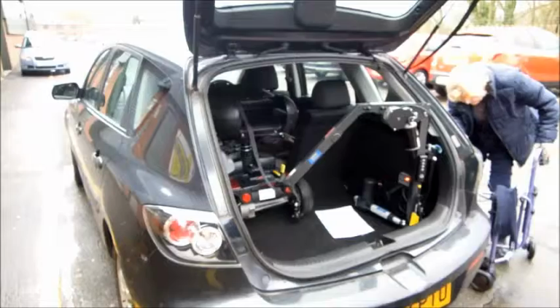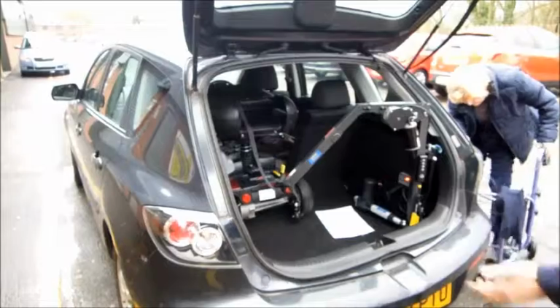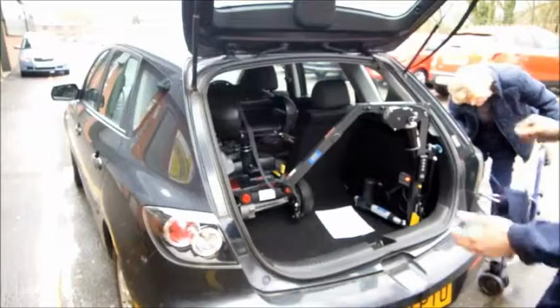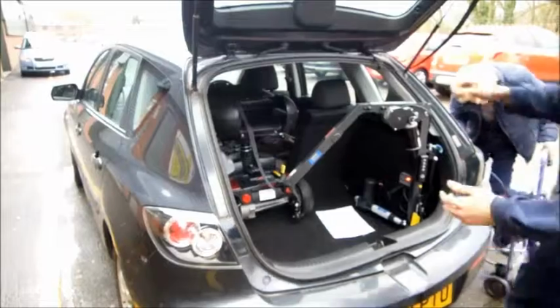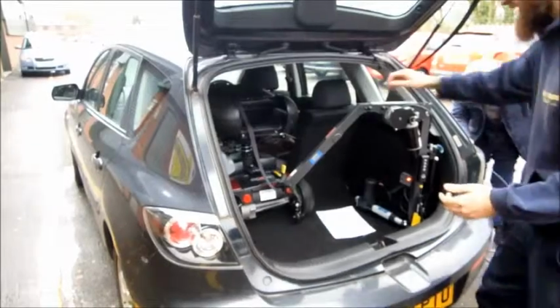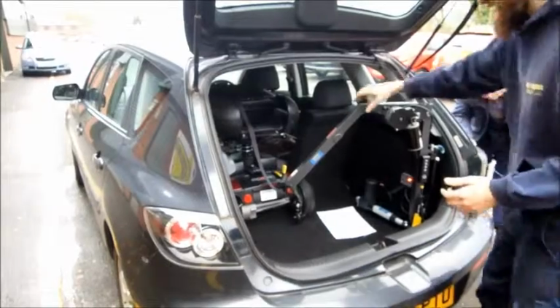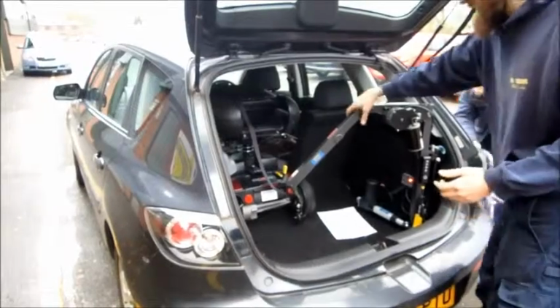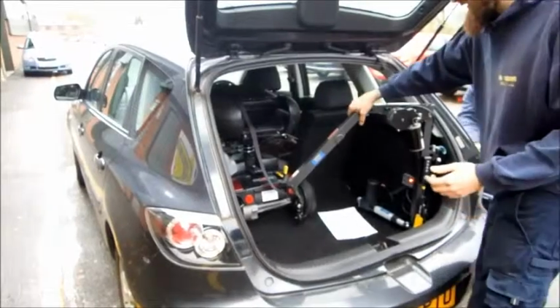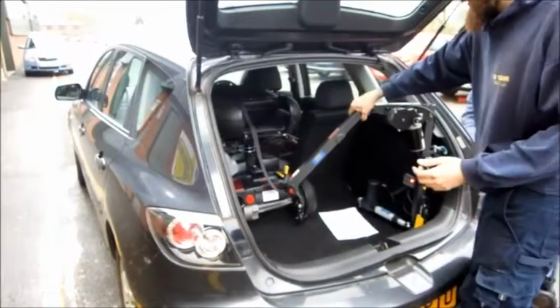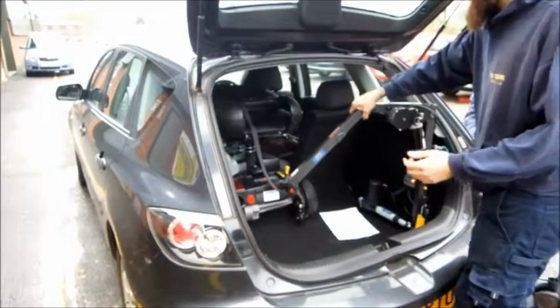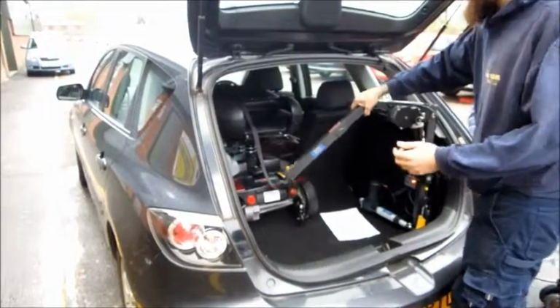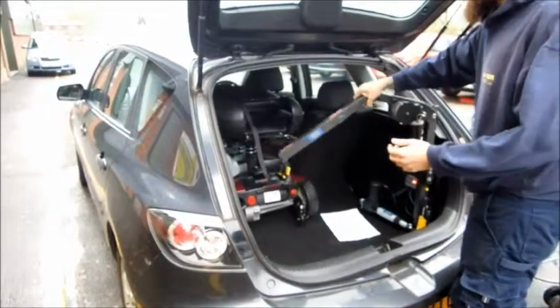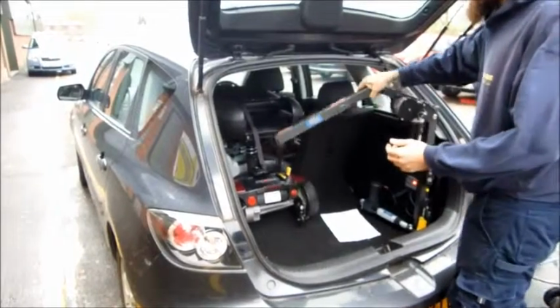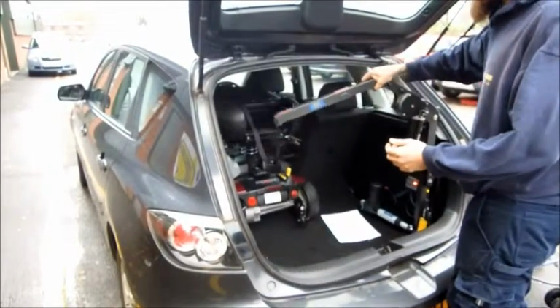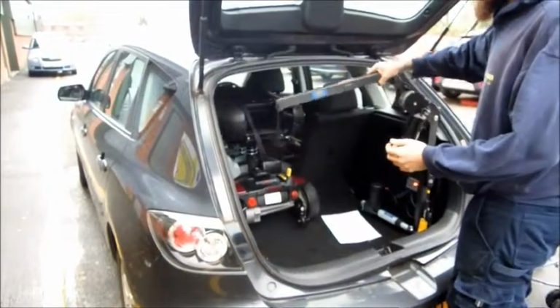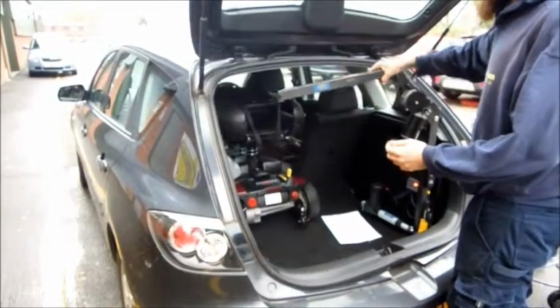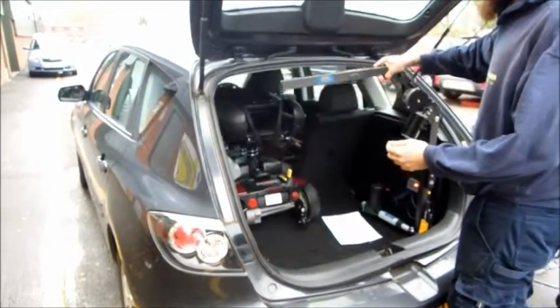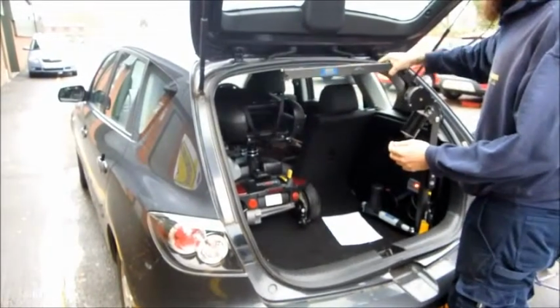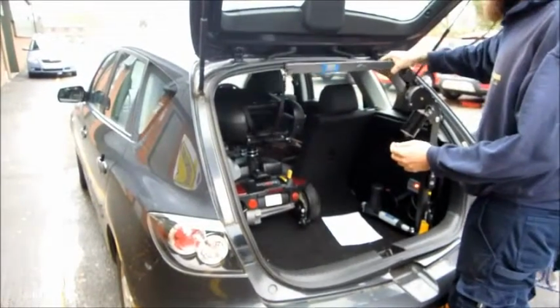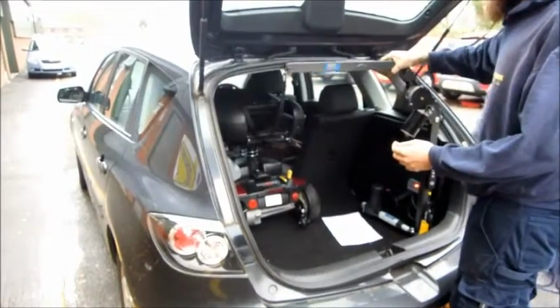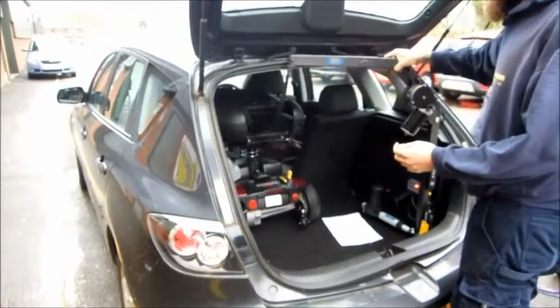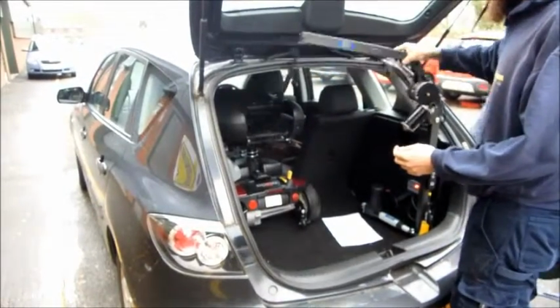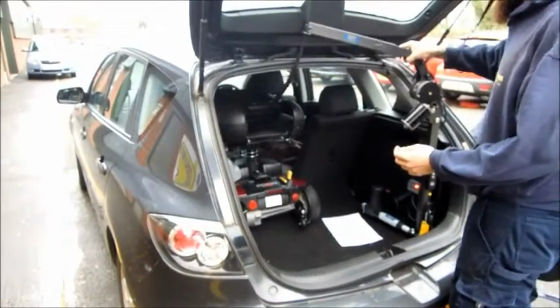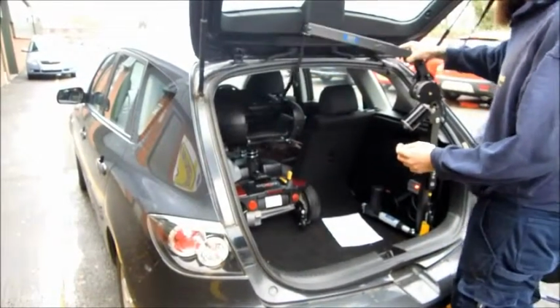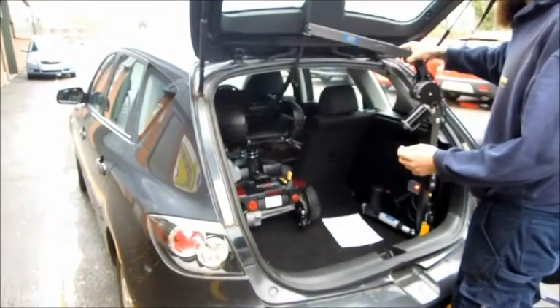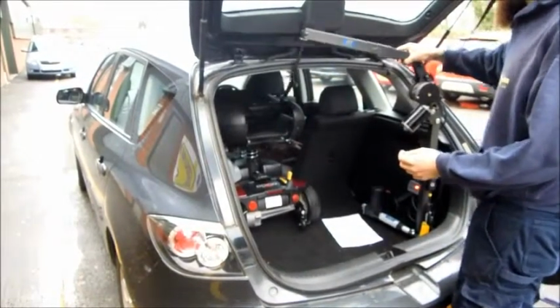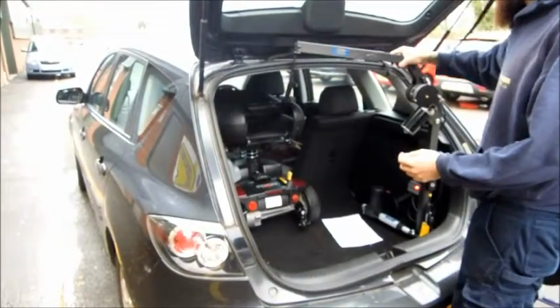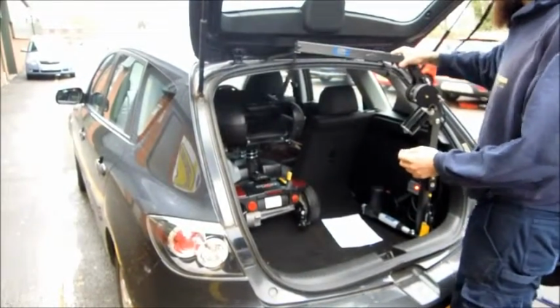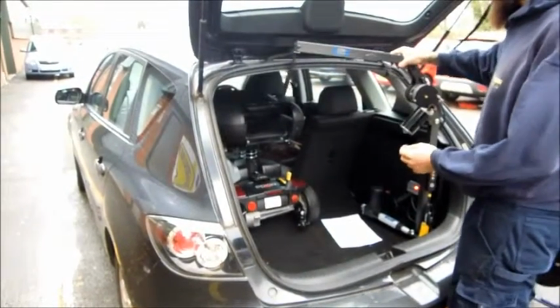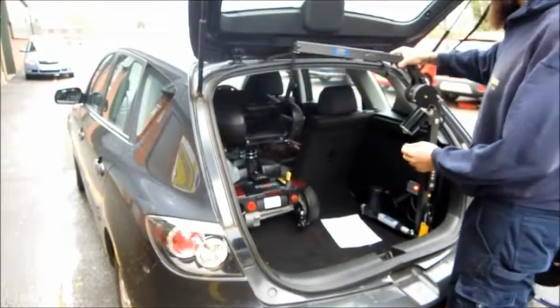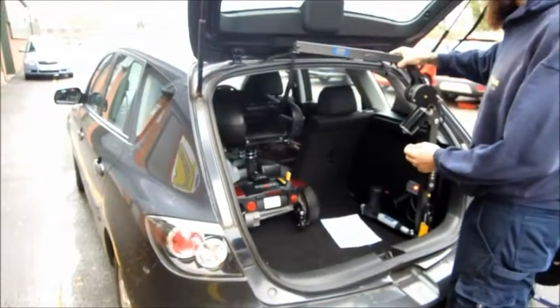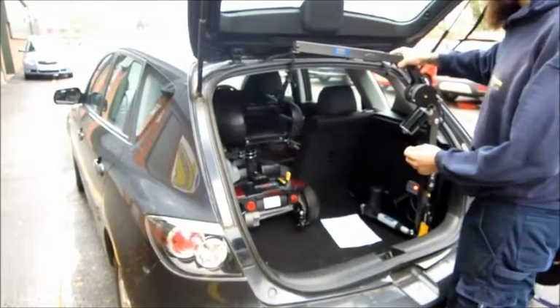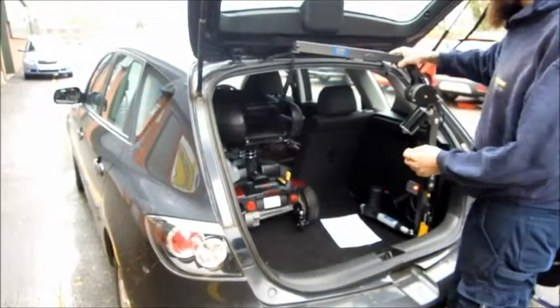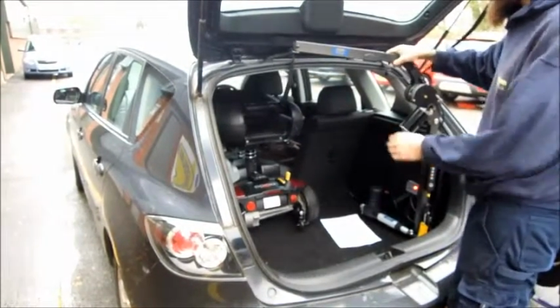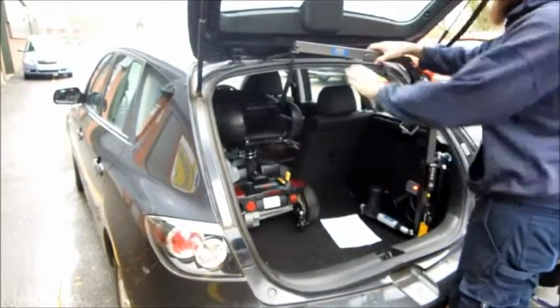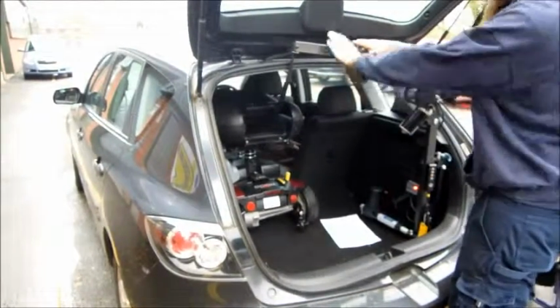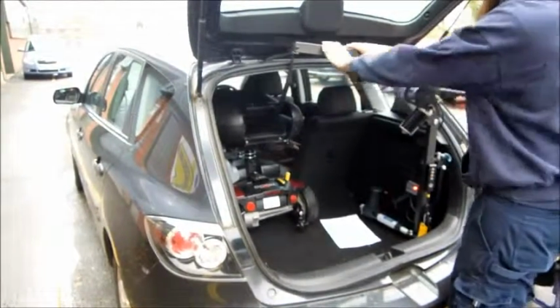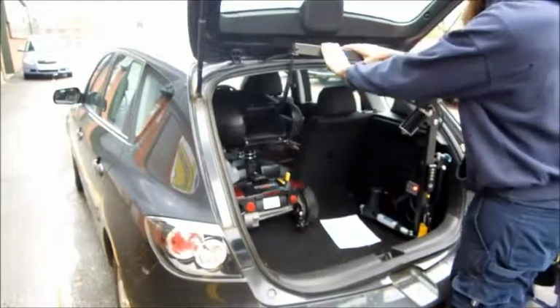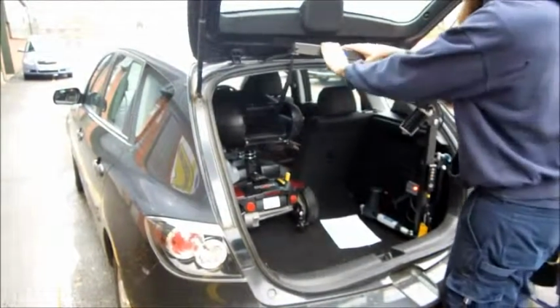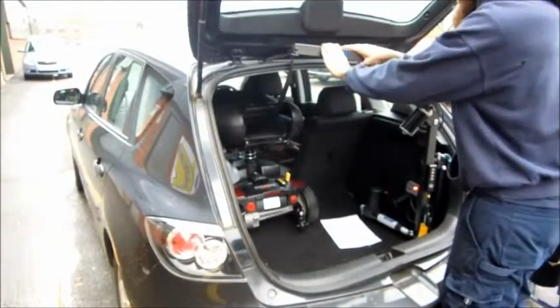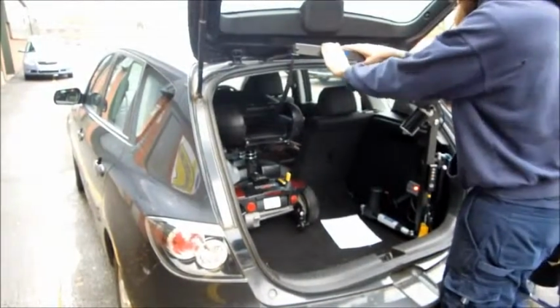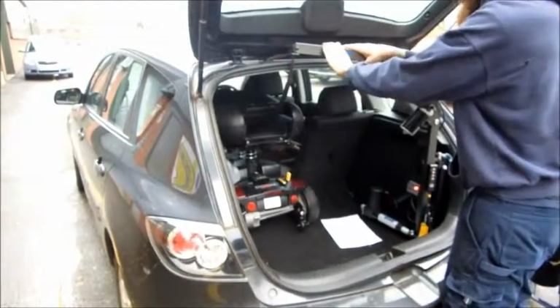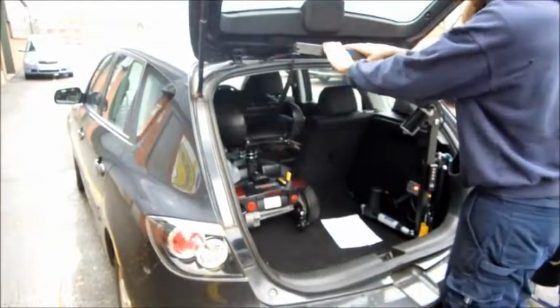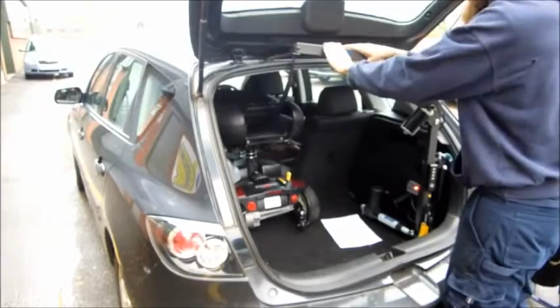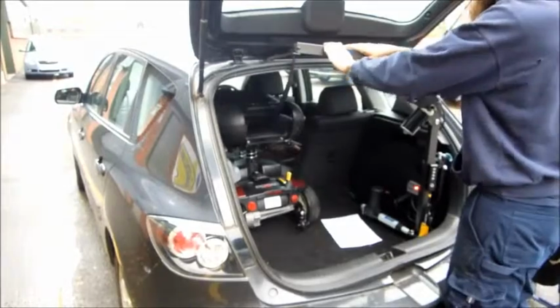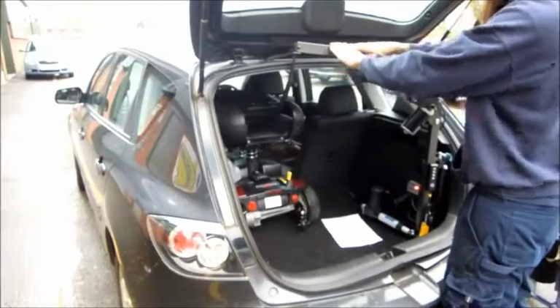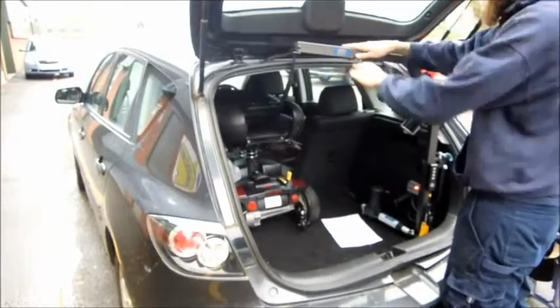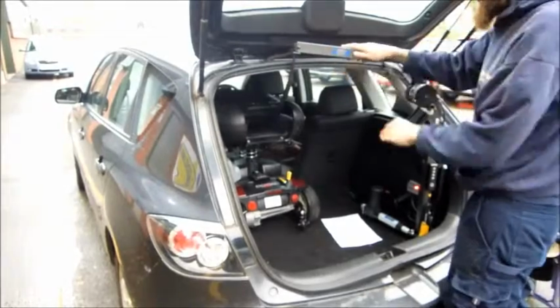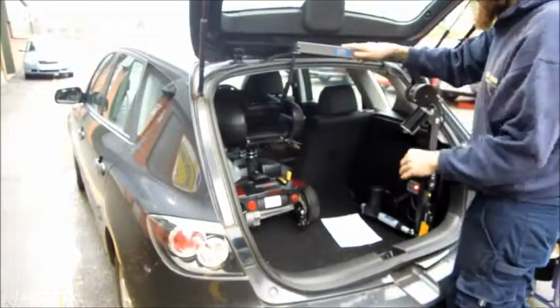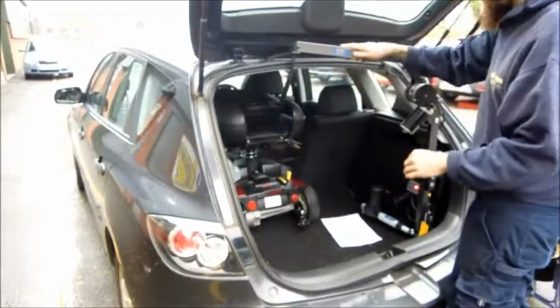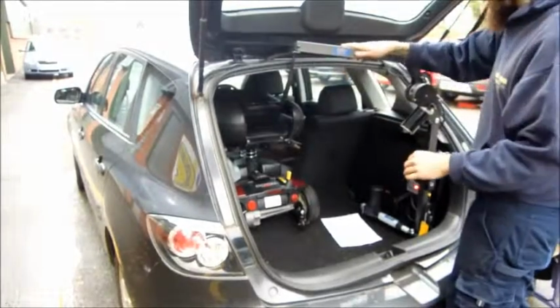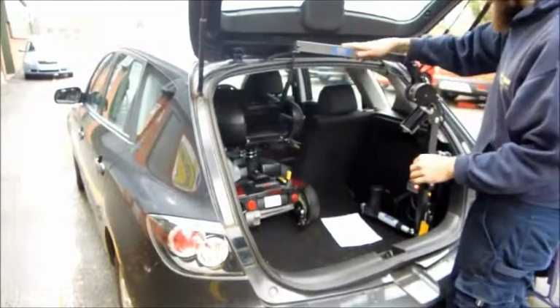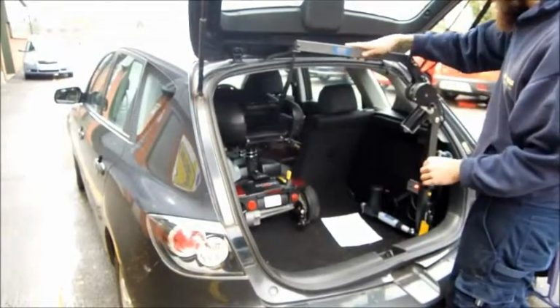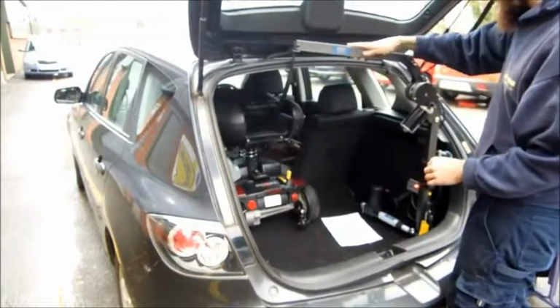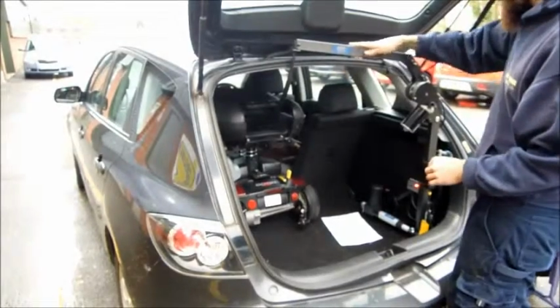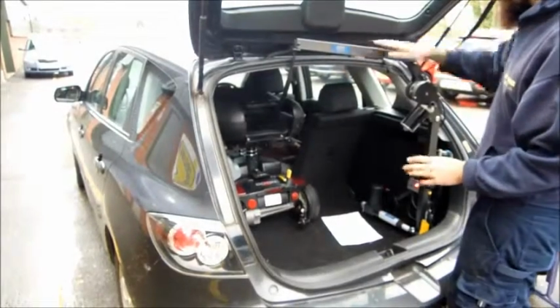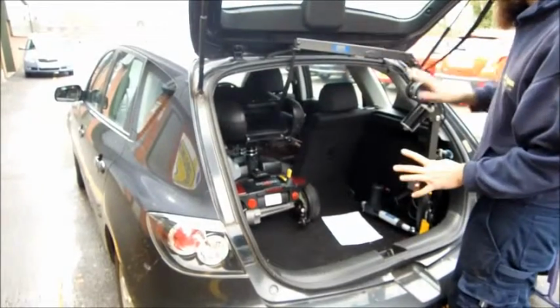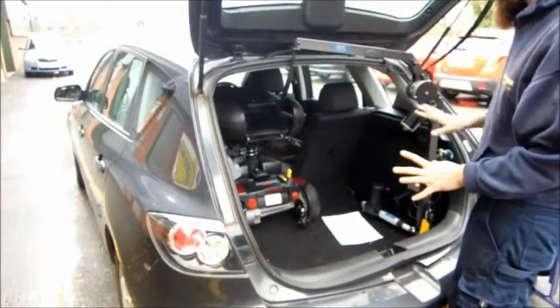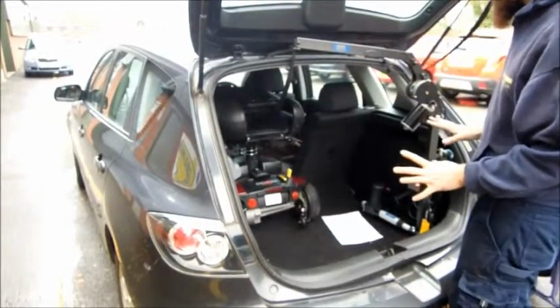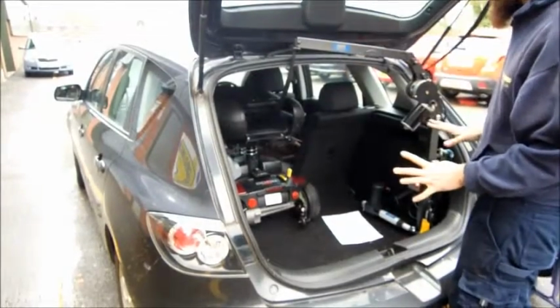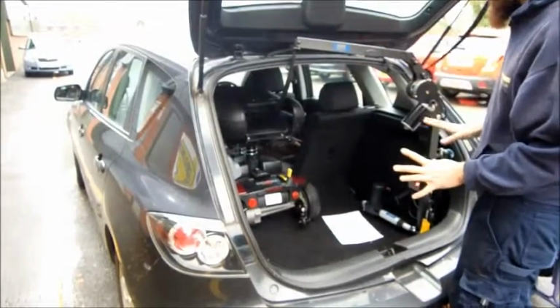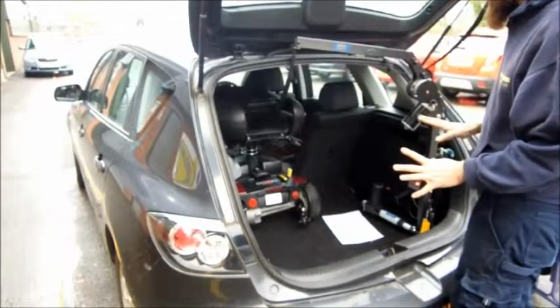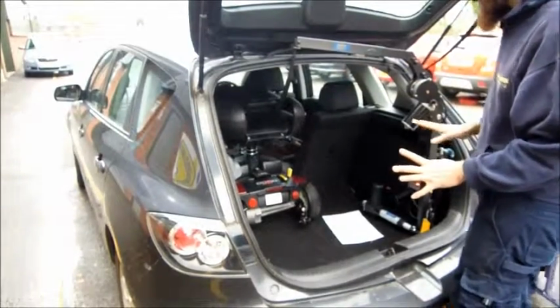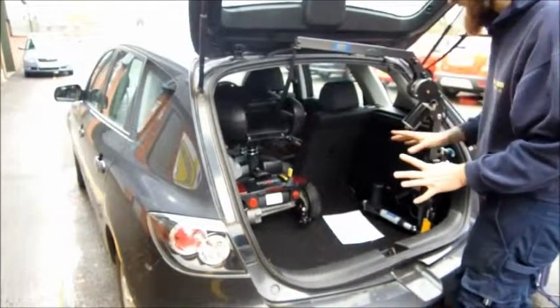Okay, so you fold that bit up first until it clicks, just give it a quick push down just to make sure it's locked in place.